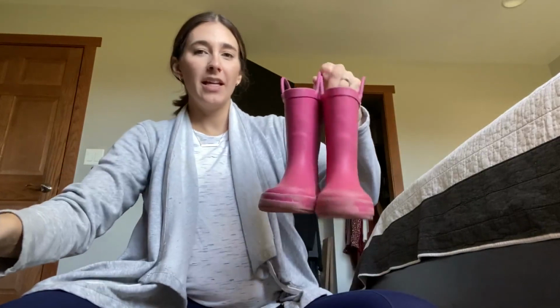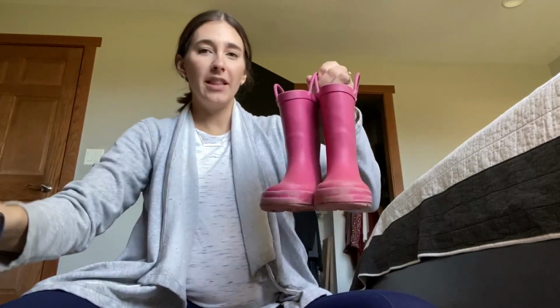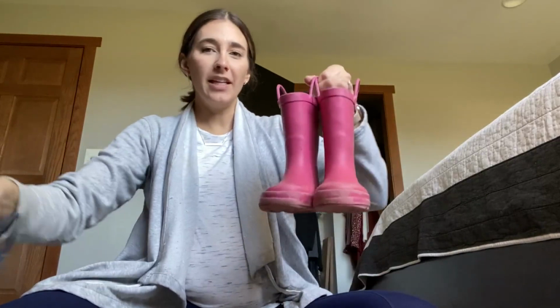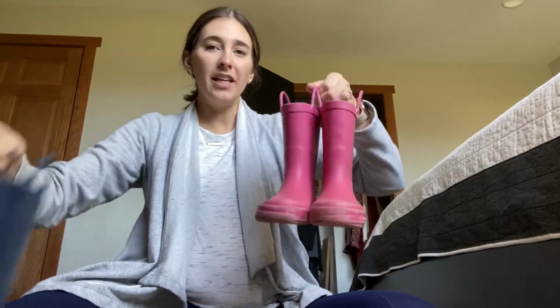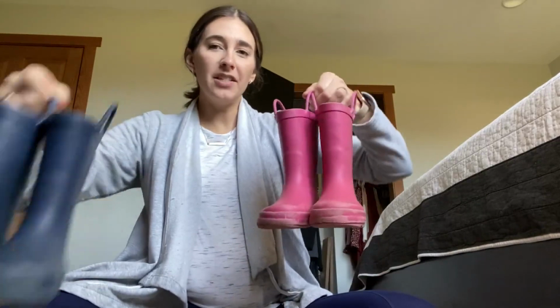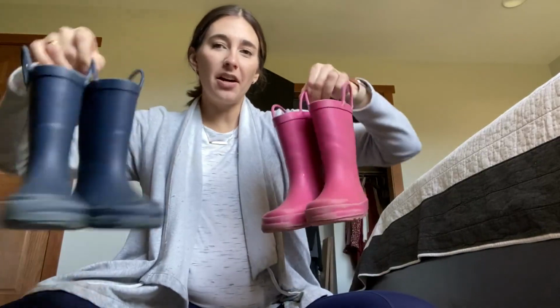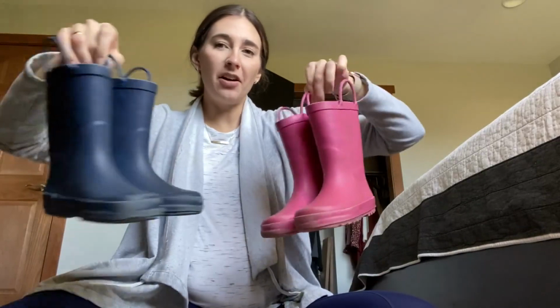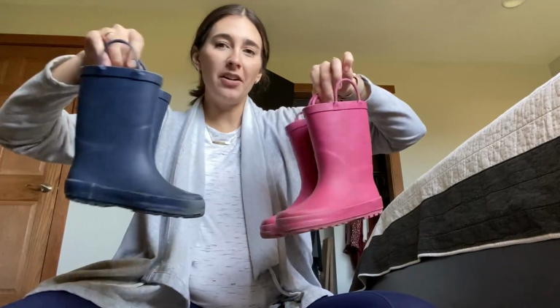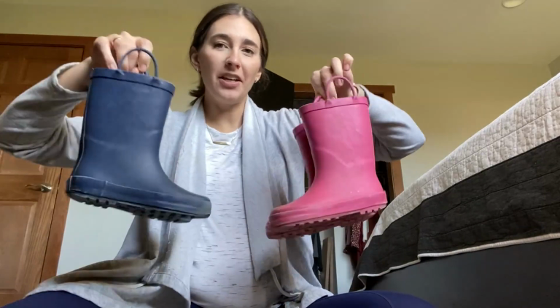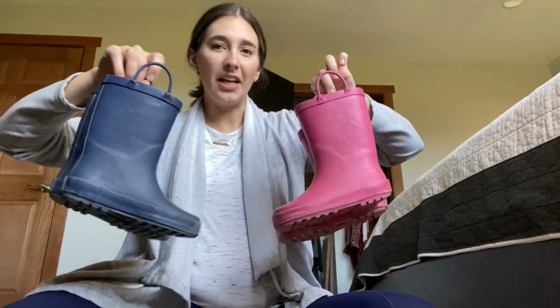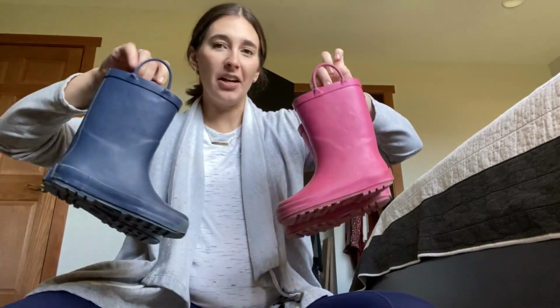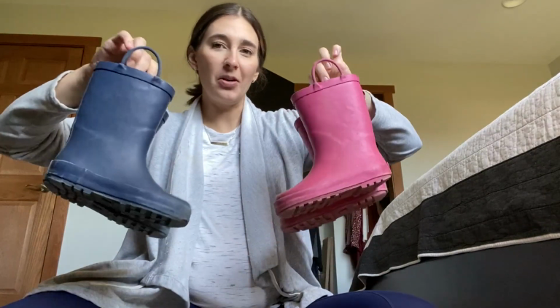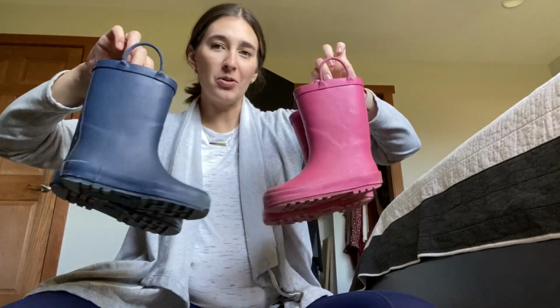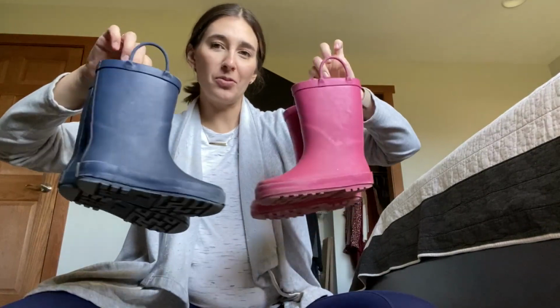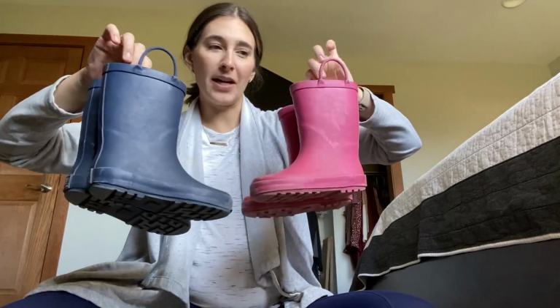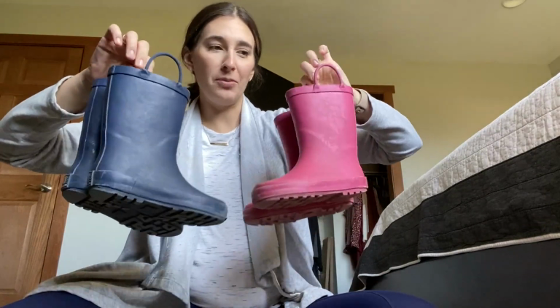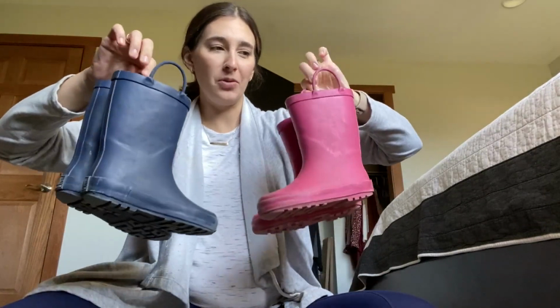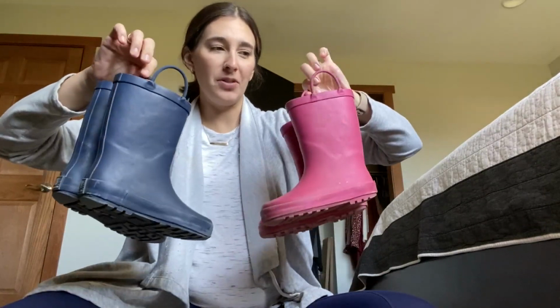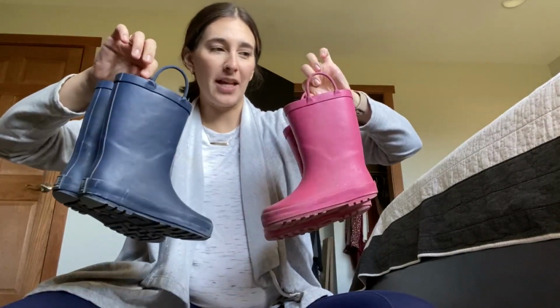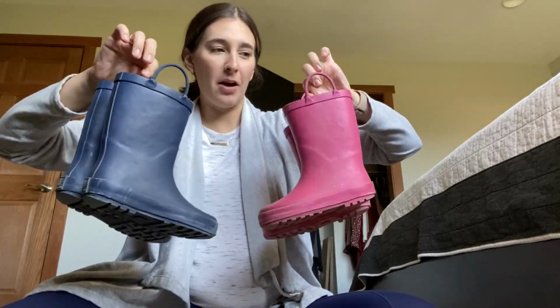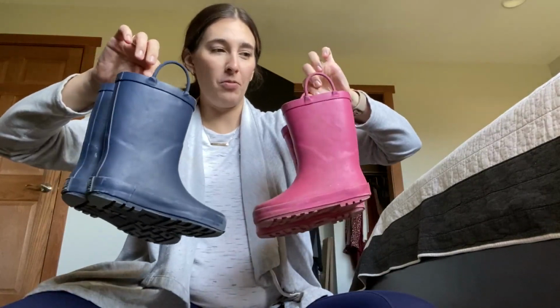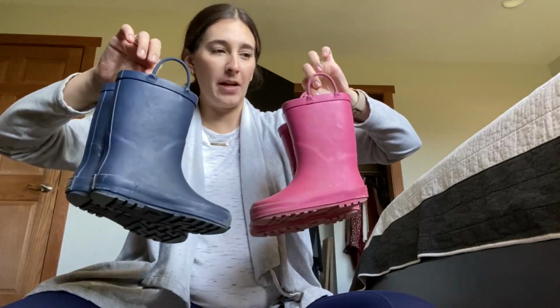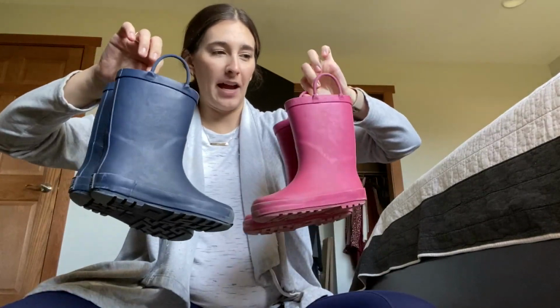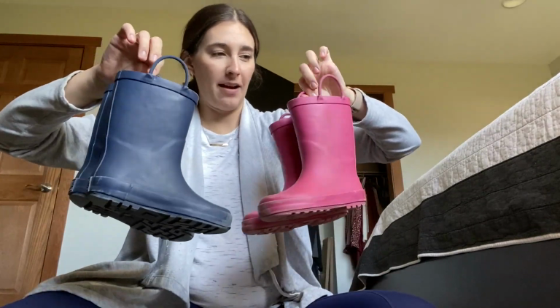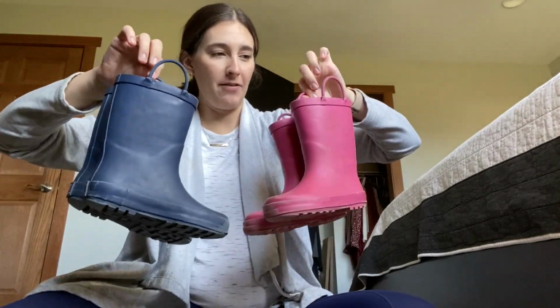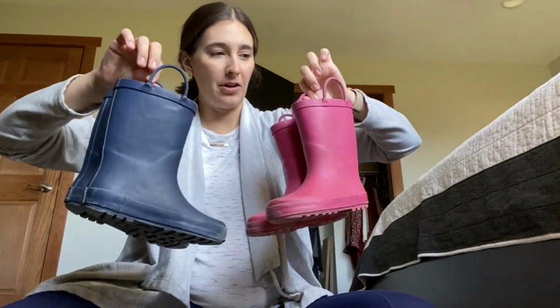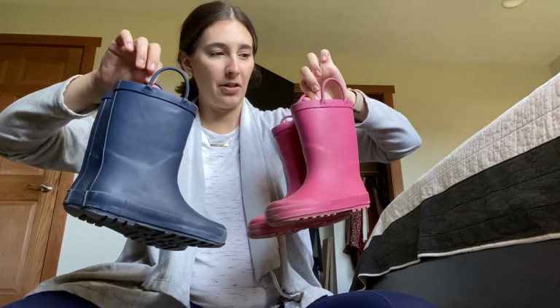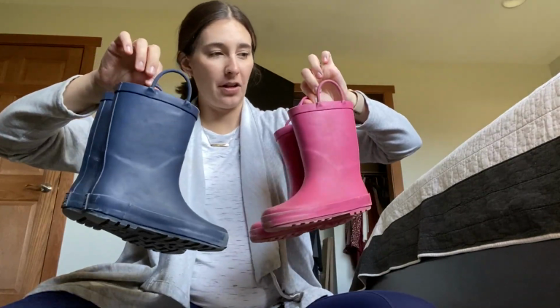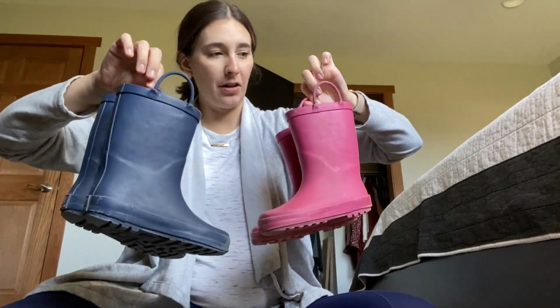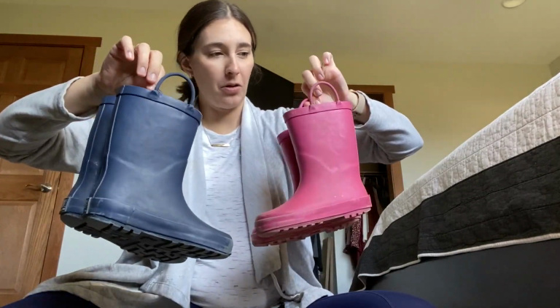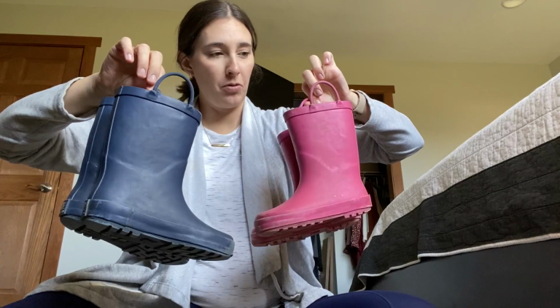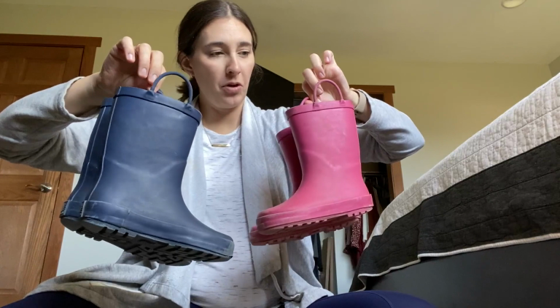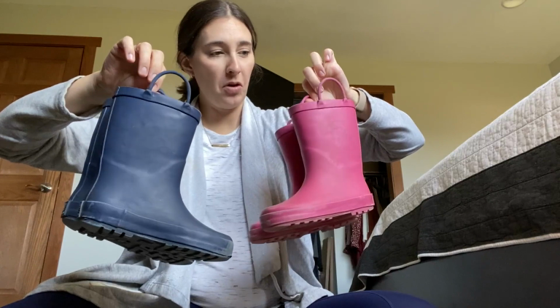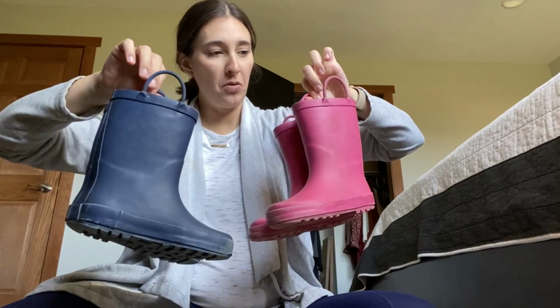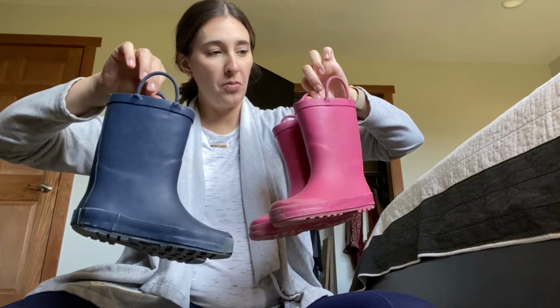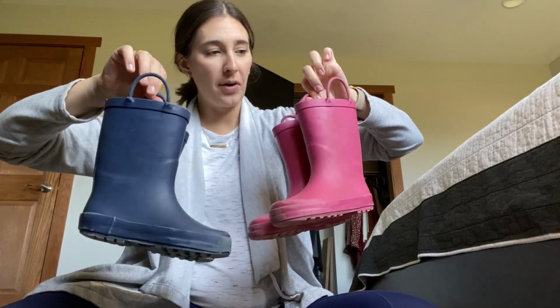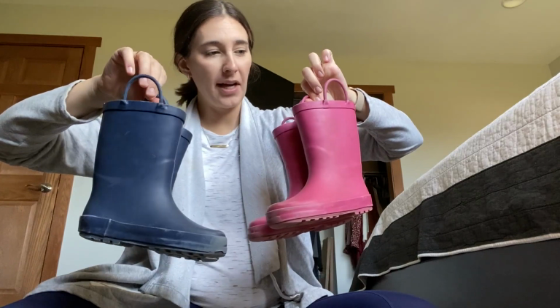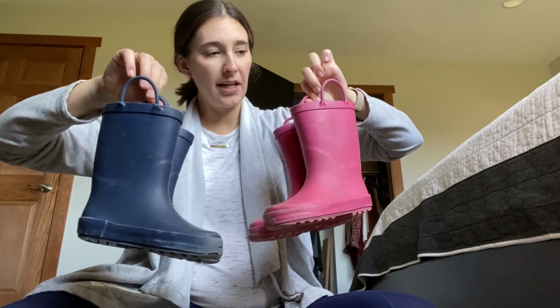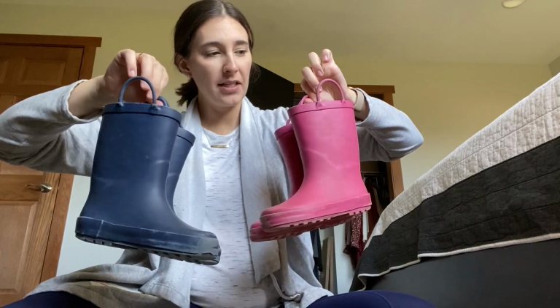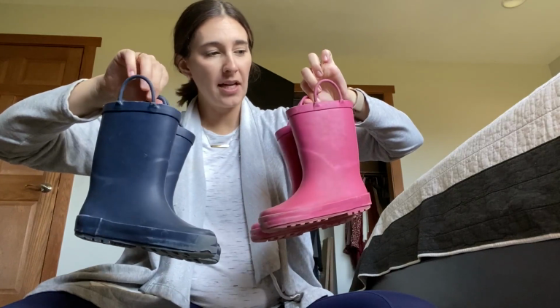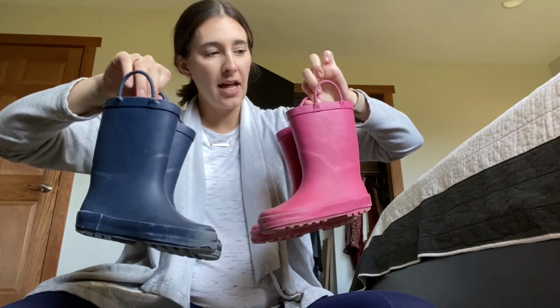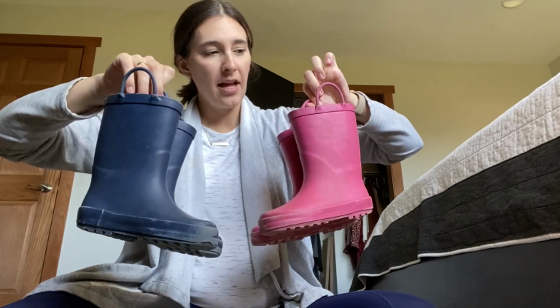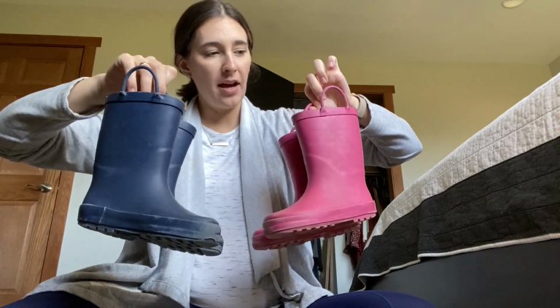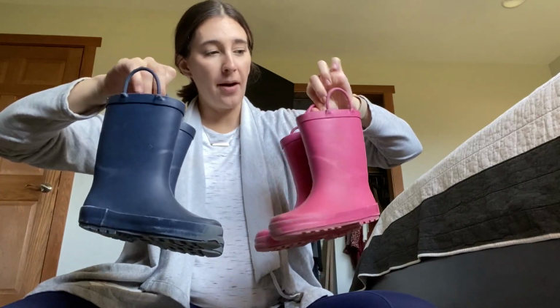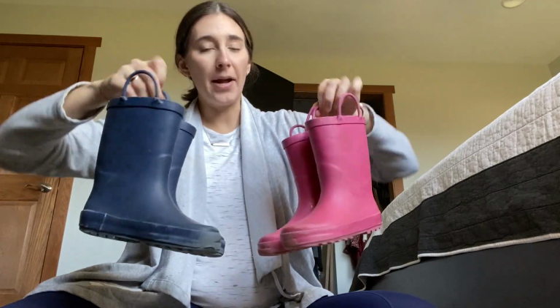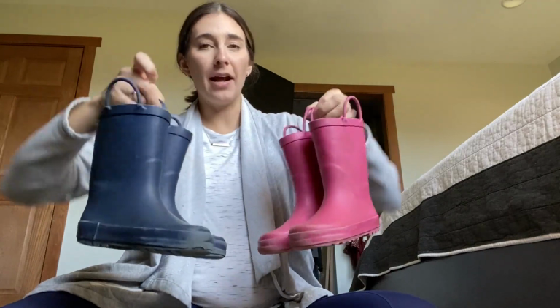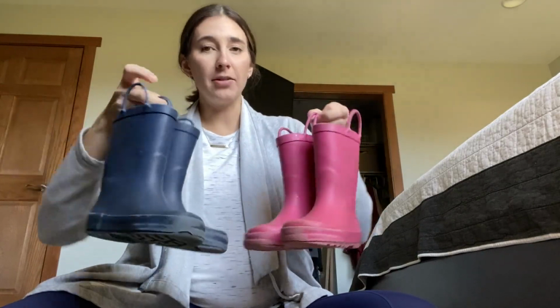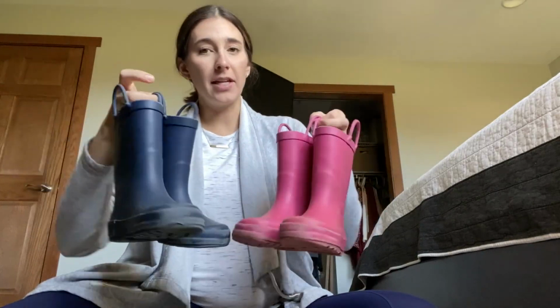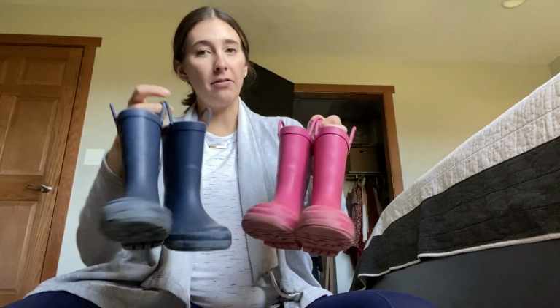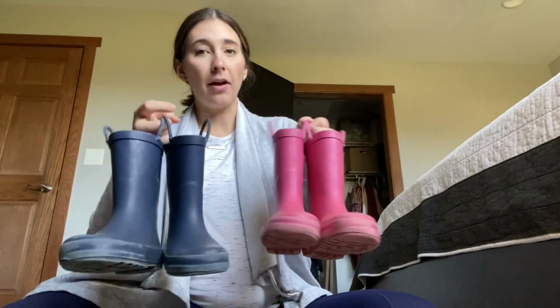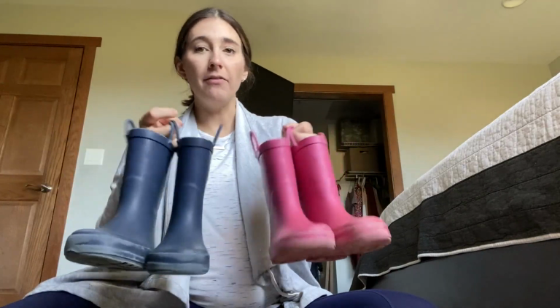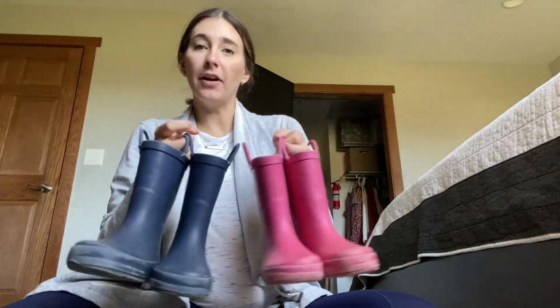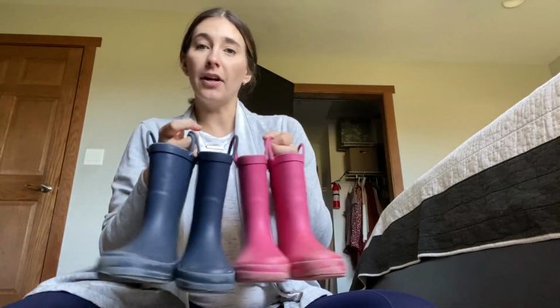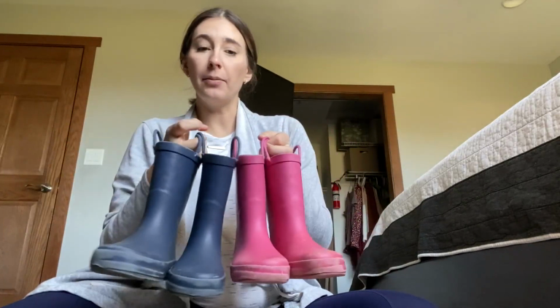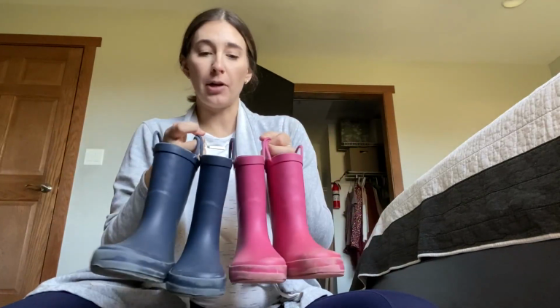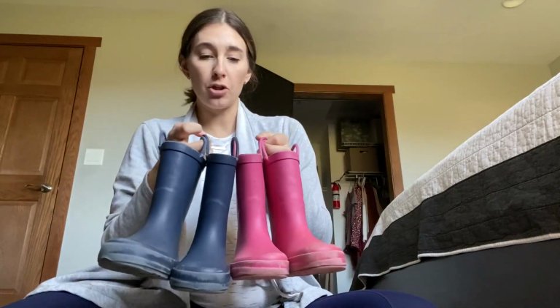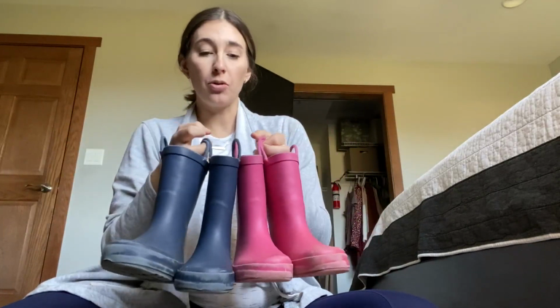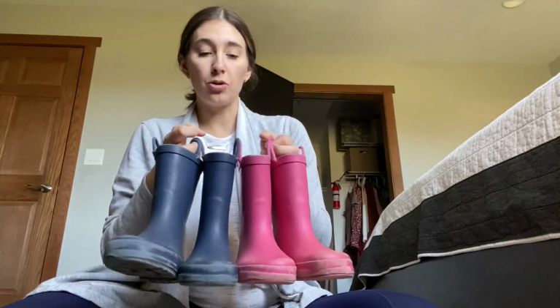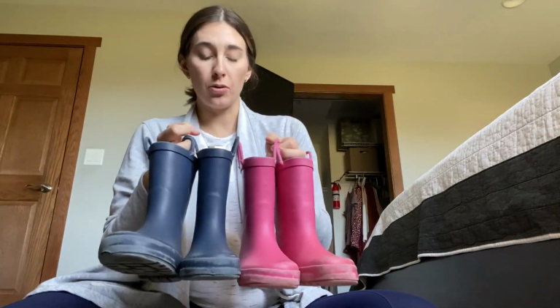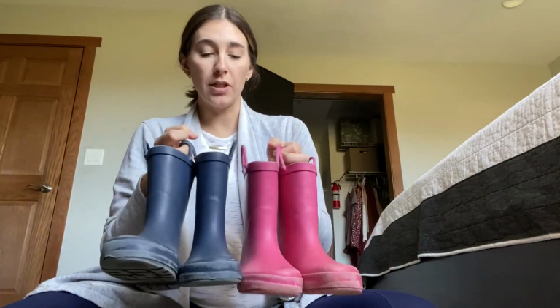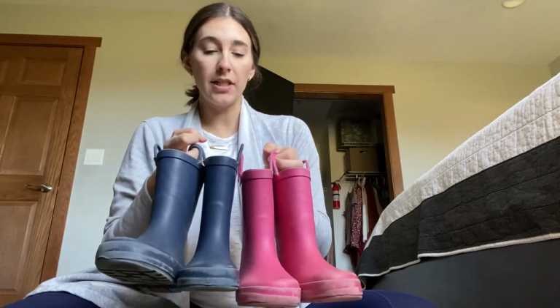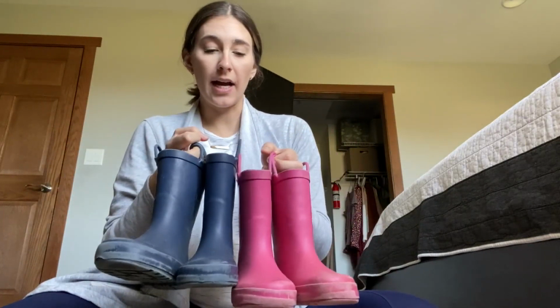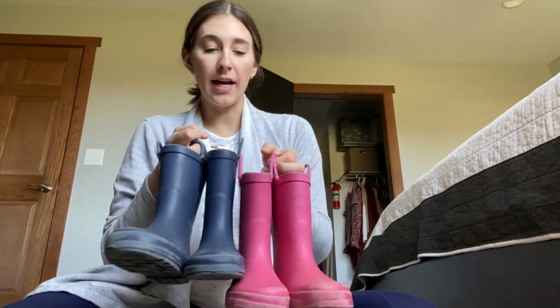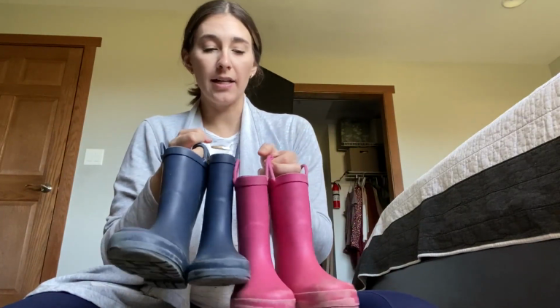These are the kiddos rain boots that we have. They're the Lone Cone brand and I would say run very much so true to size.